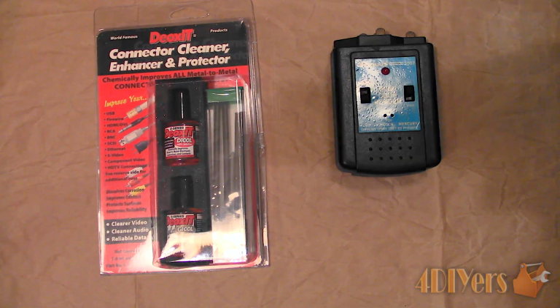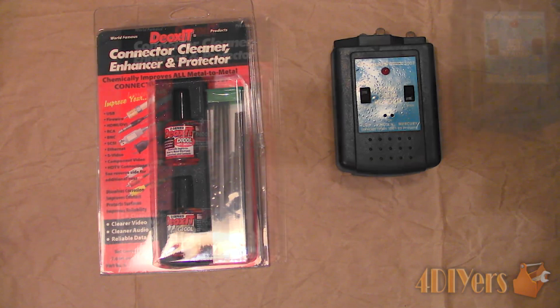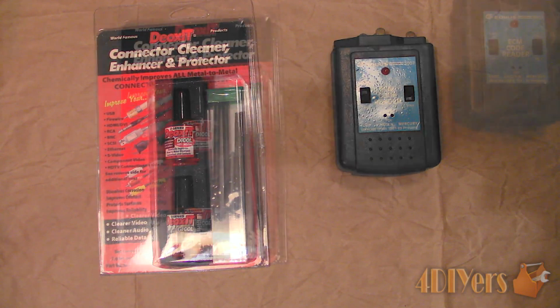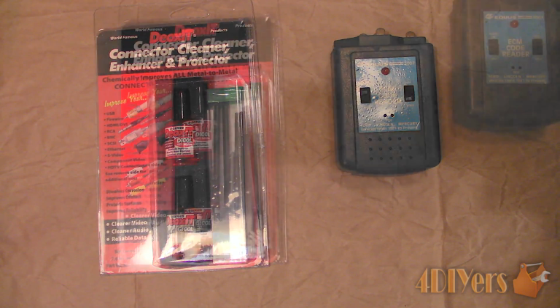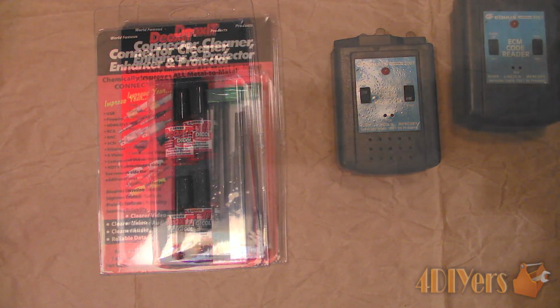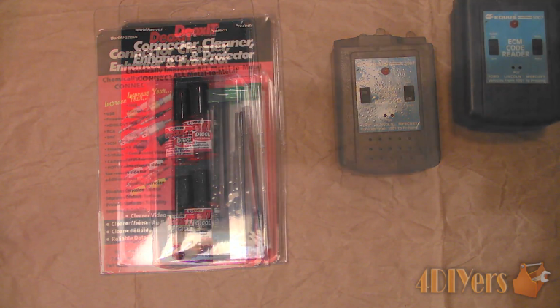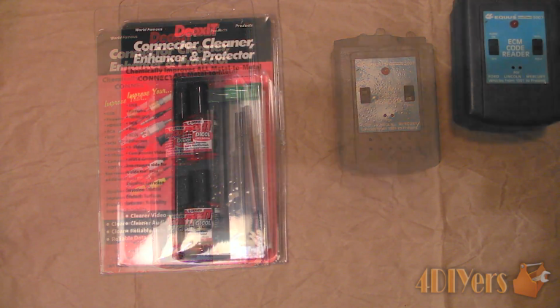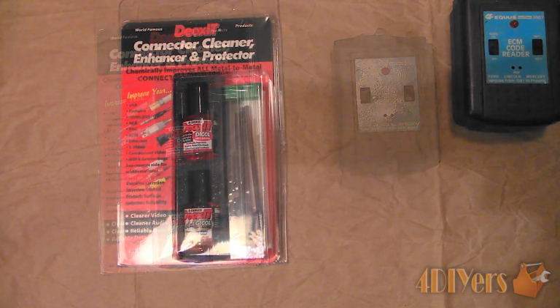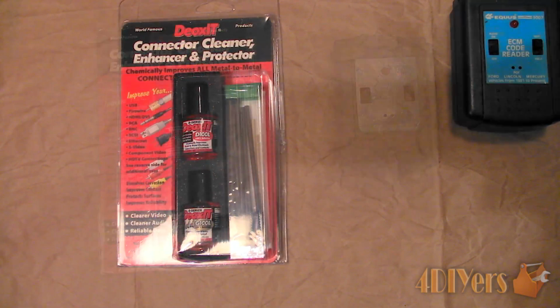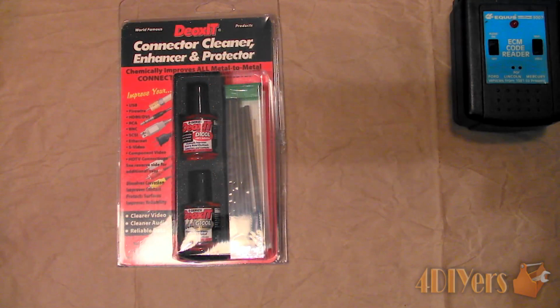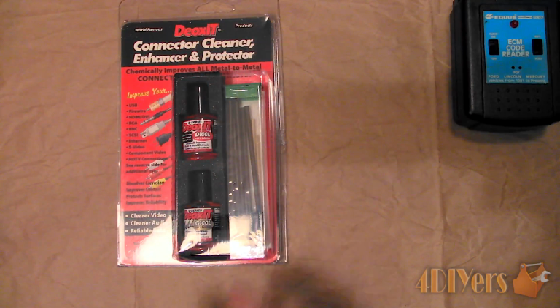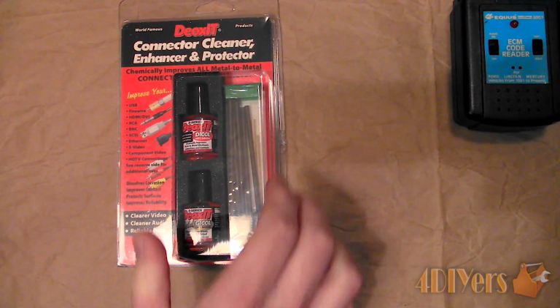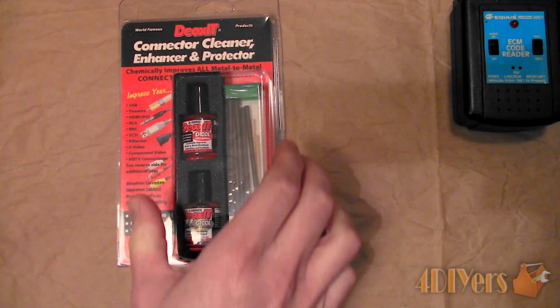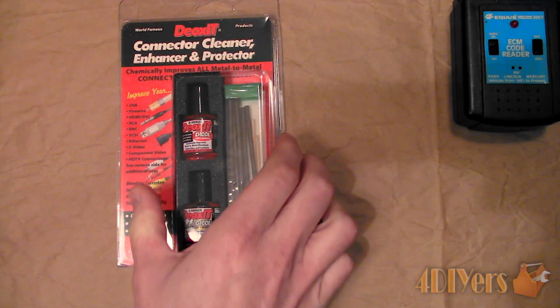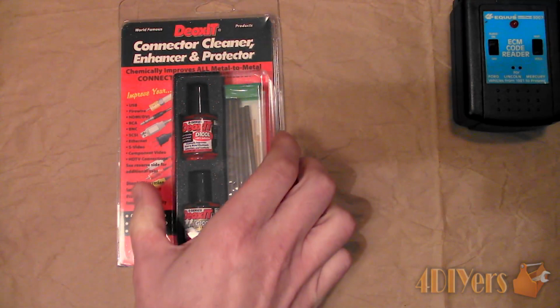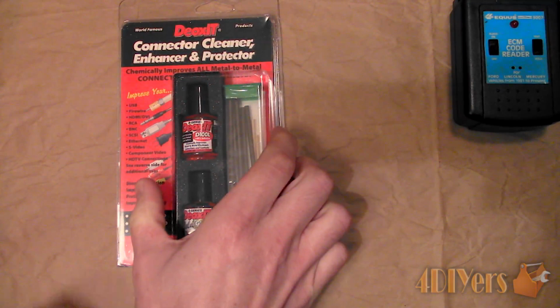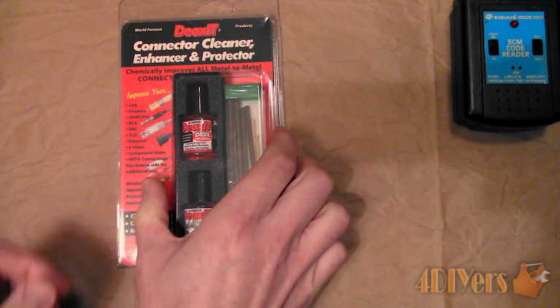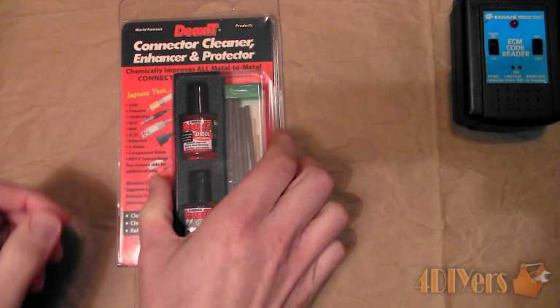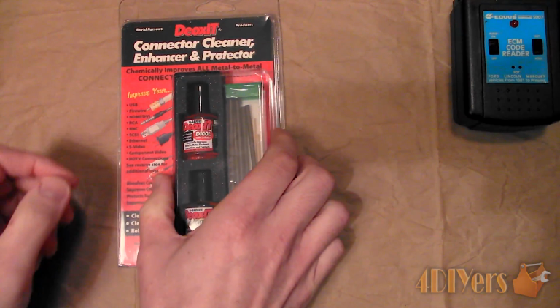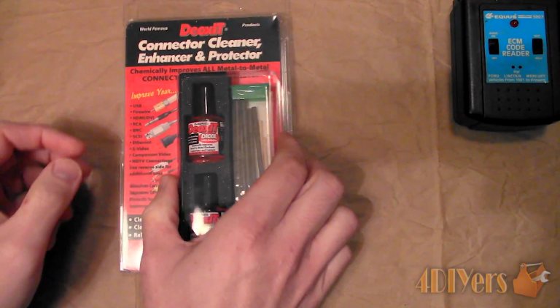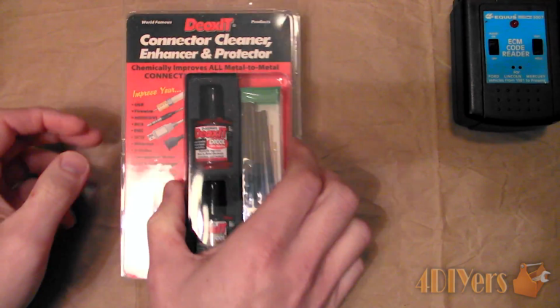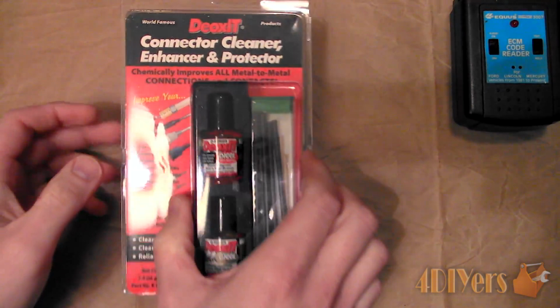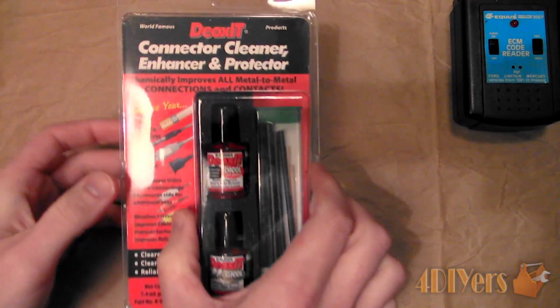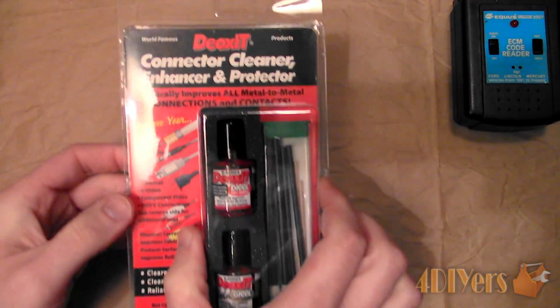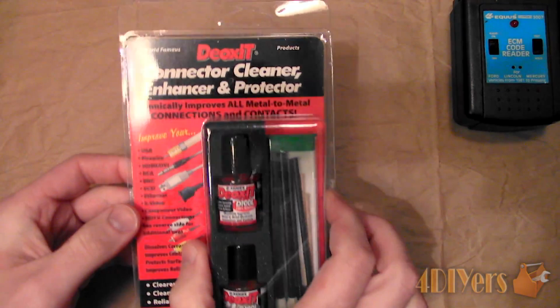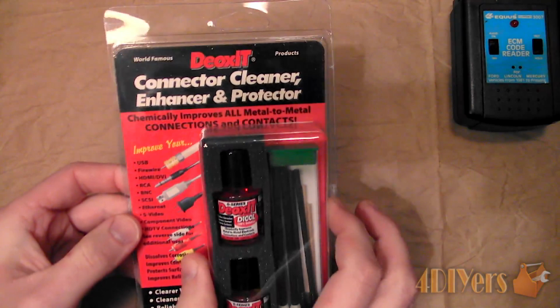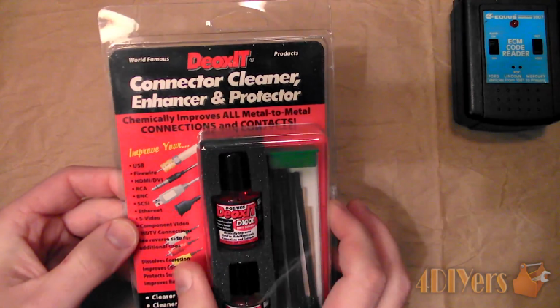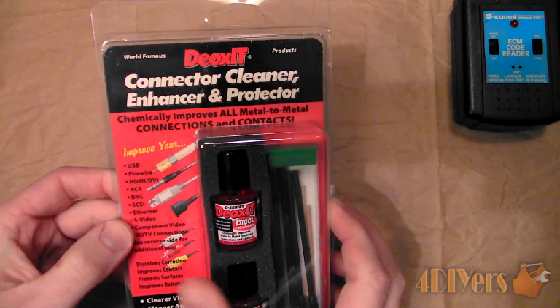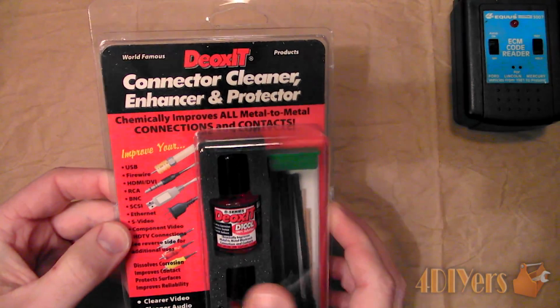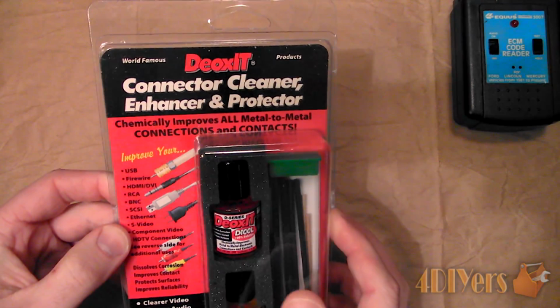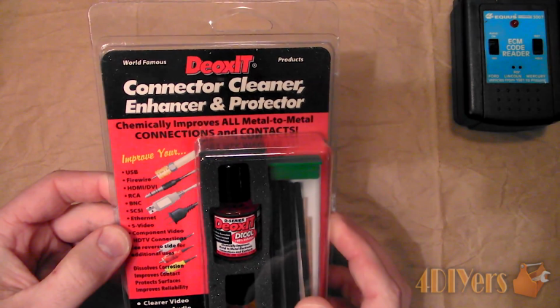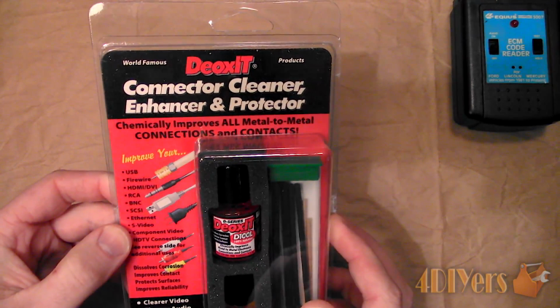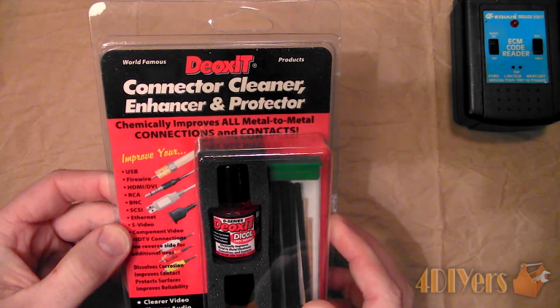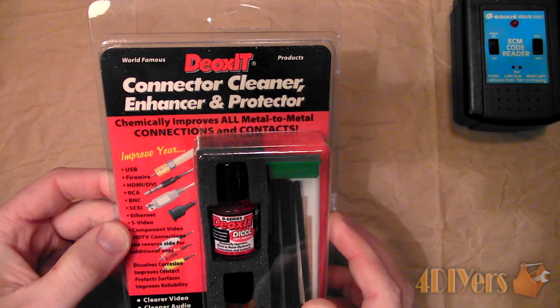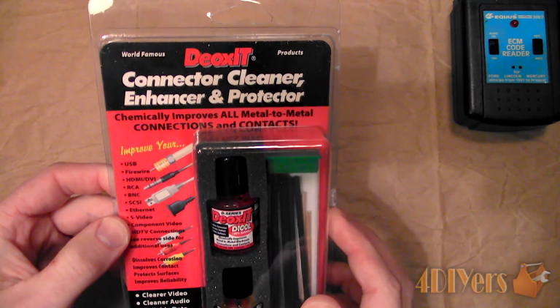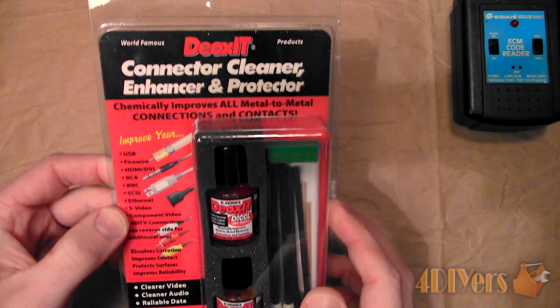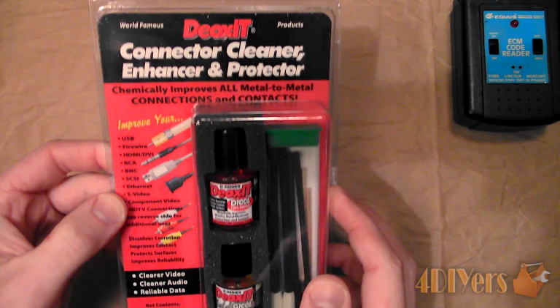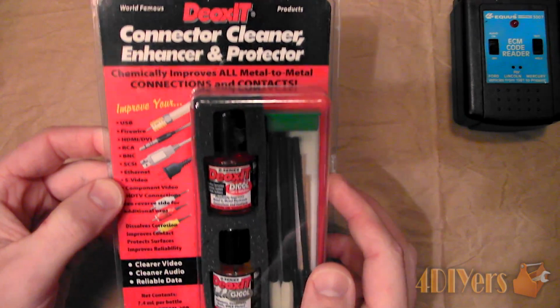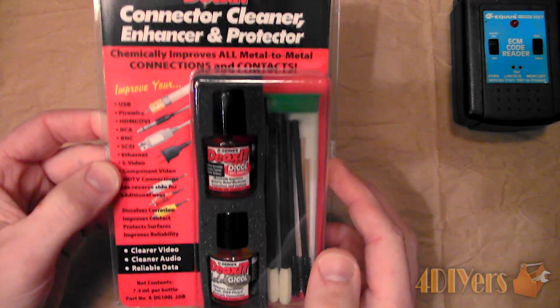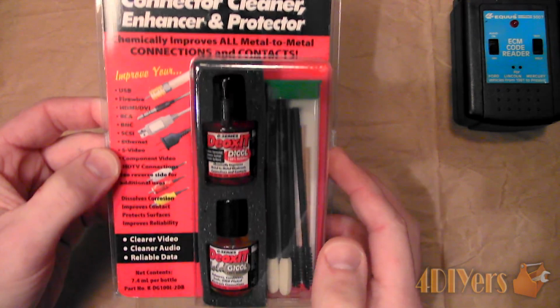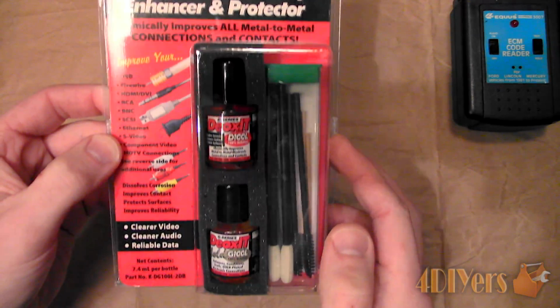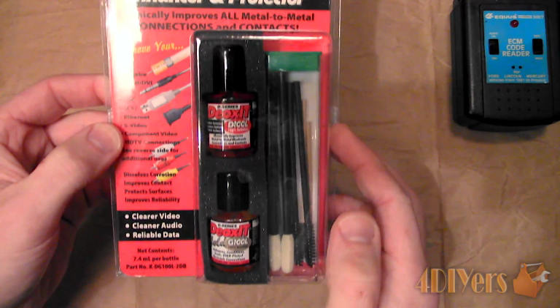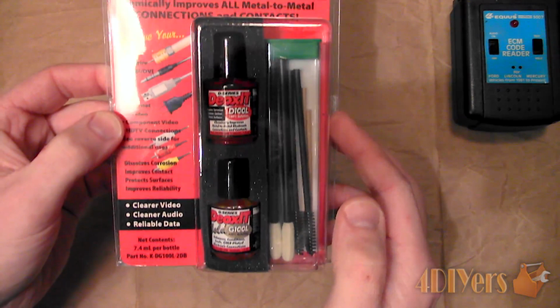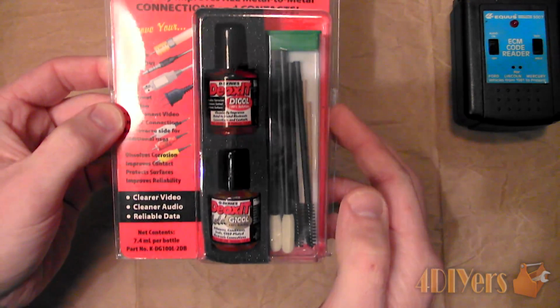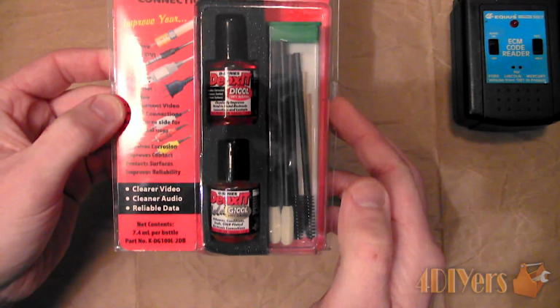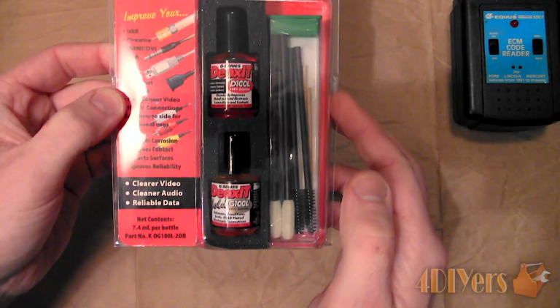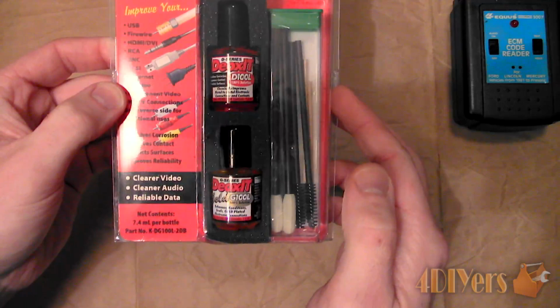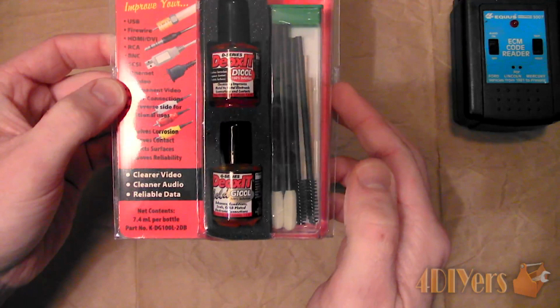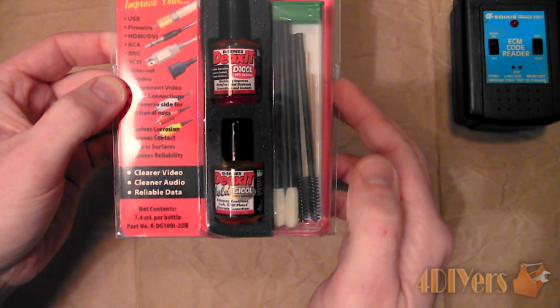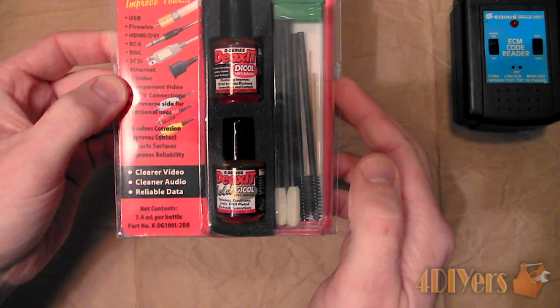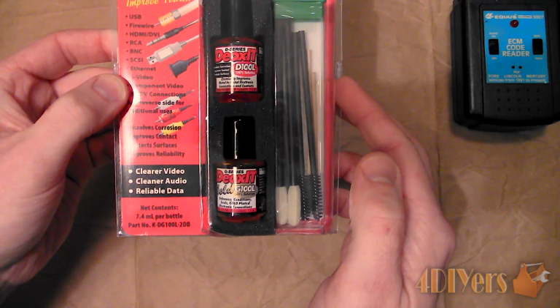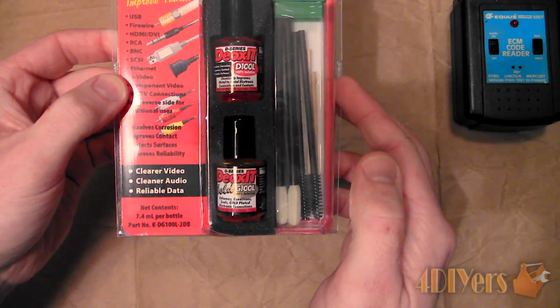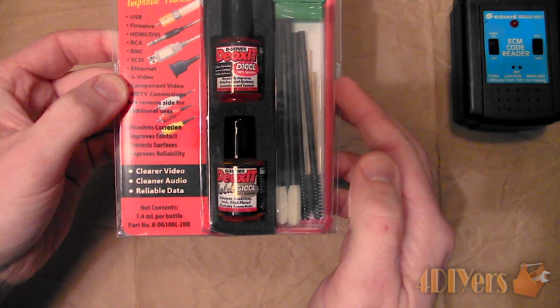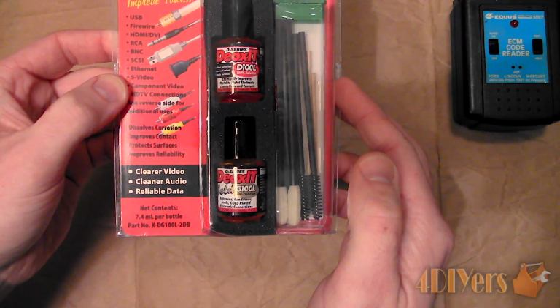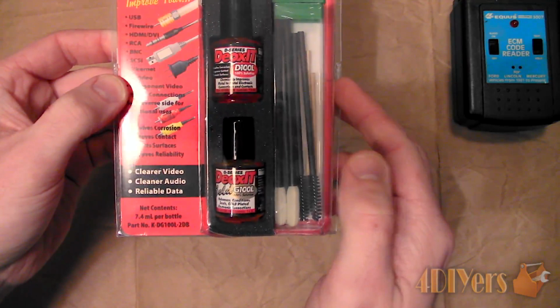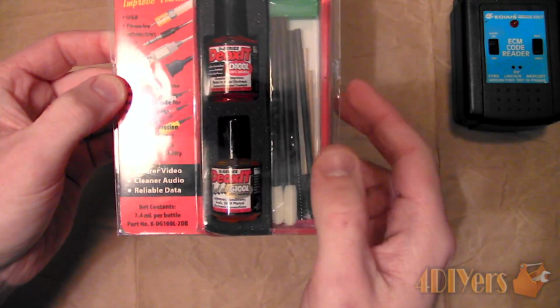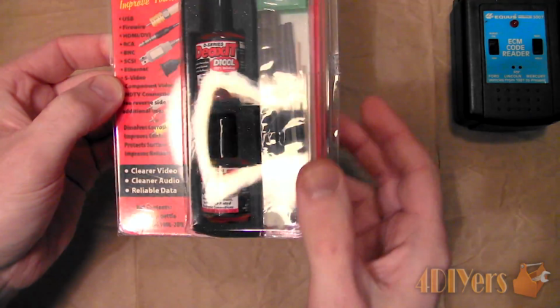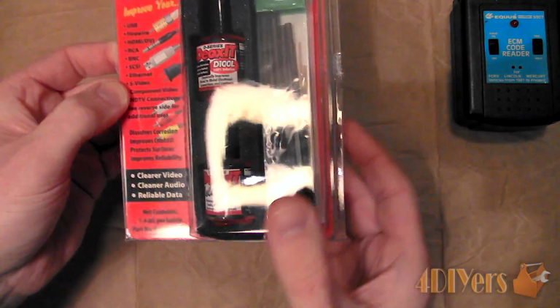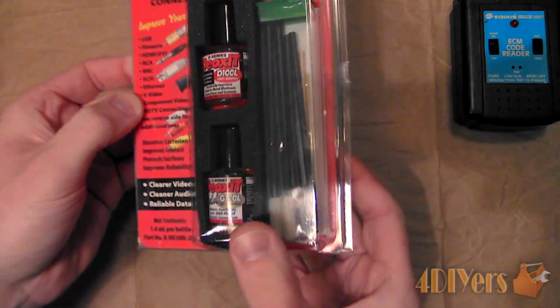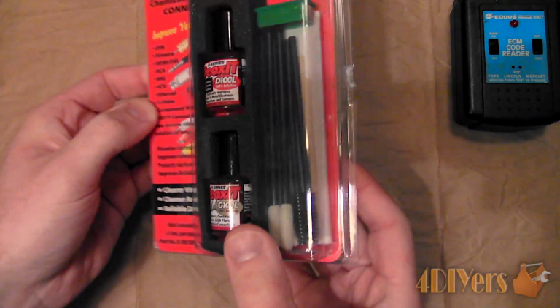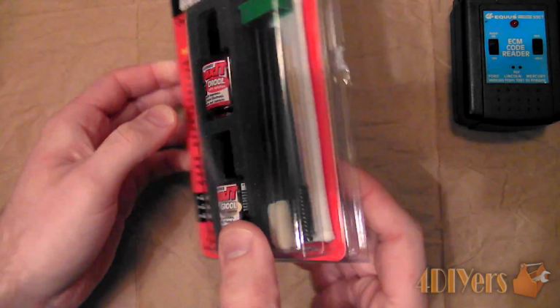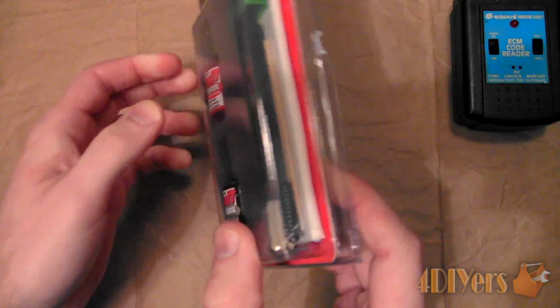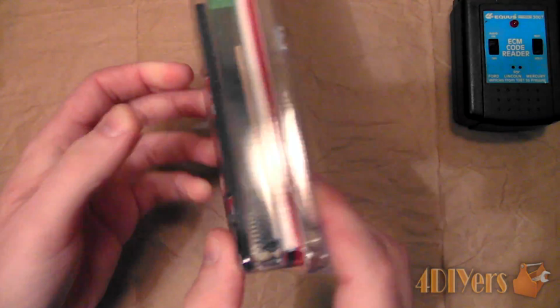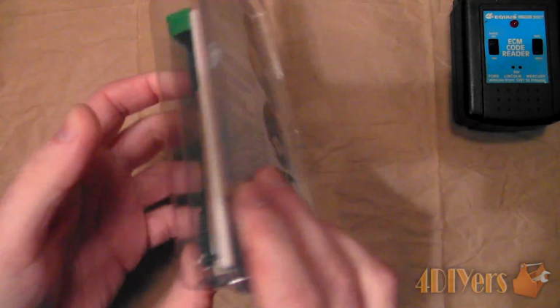First, the part you are cleaning must be disconnected from the power source and possibly removed from its location depending on the application.